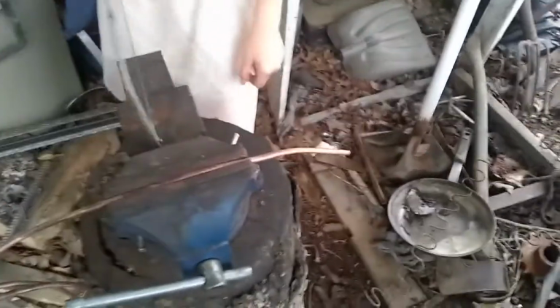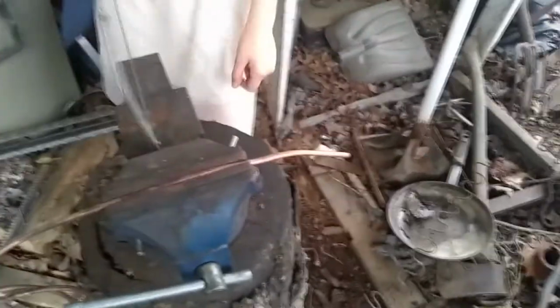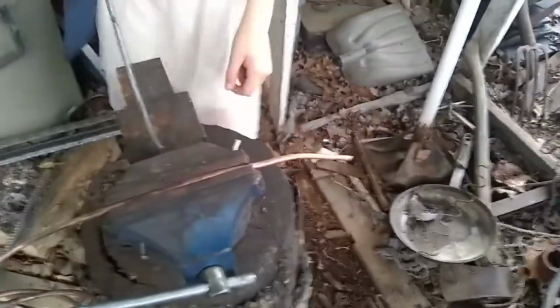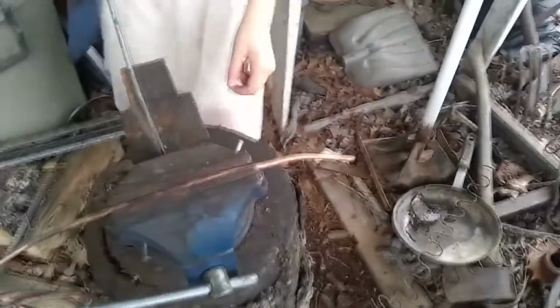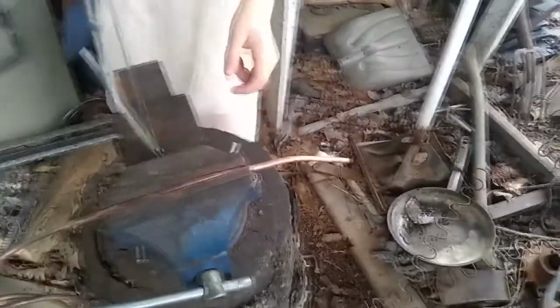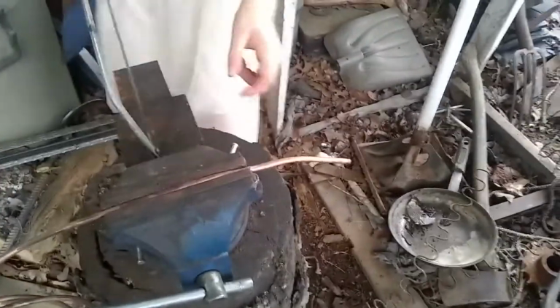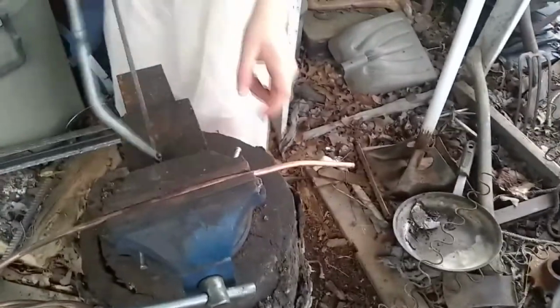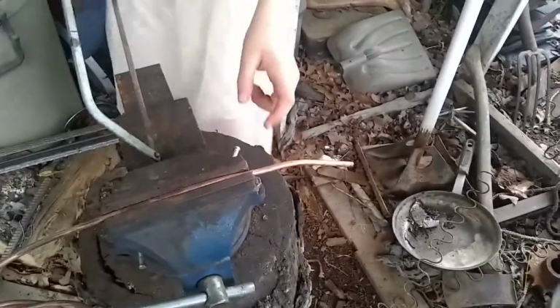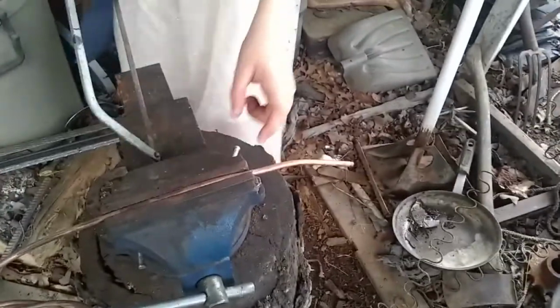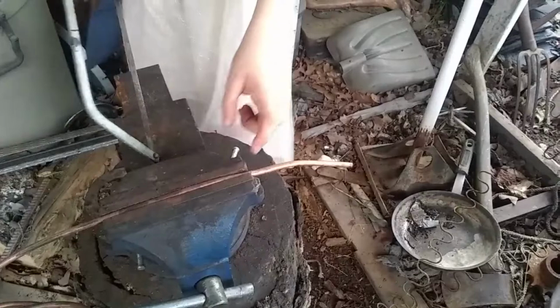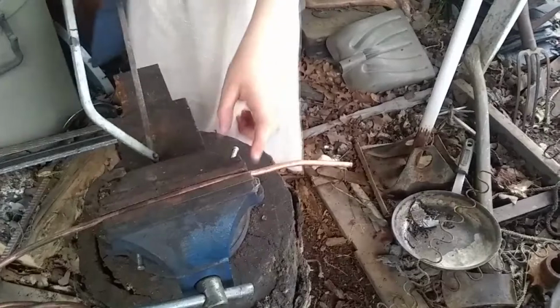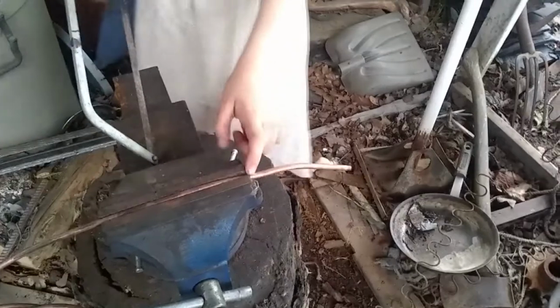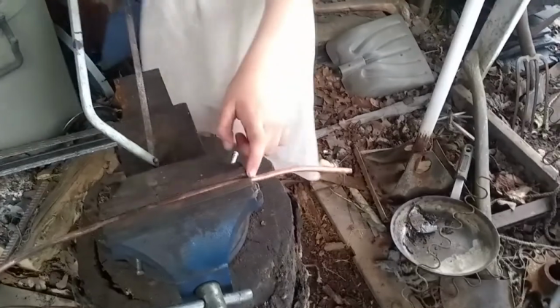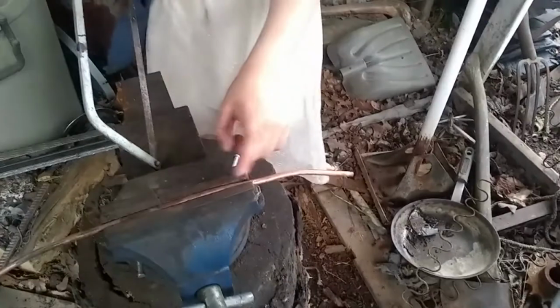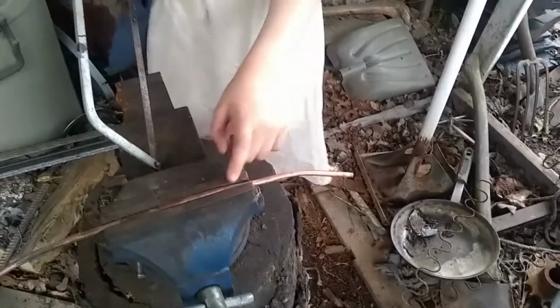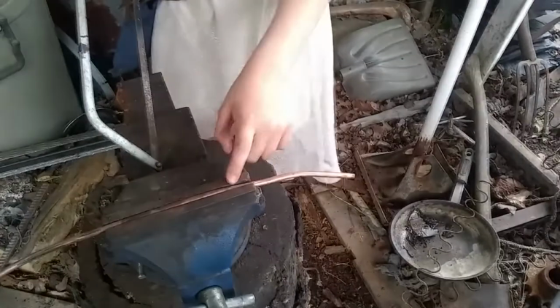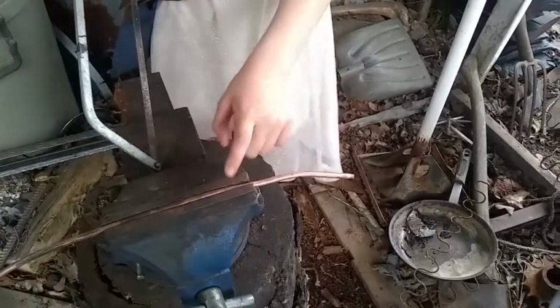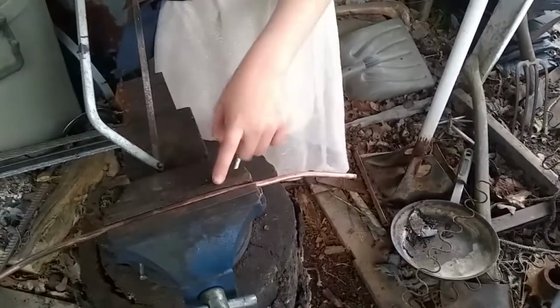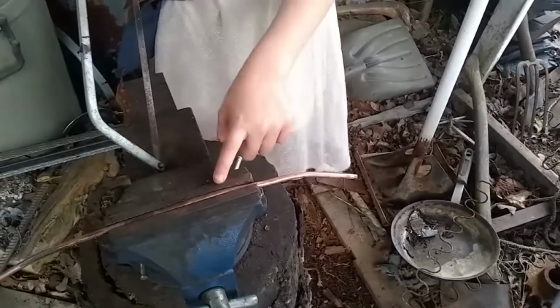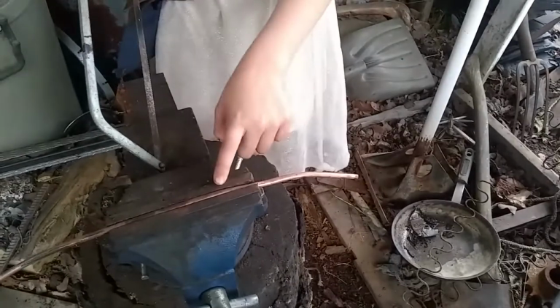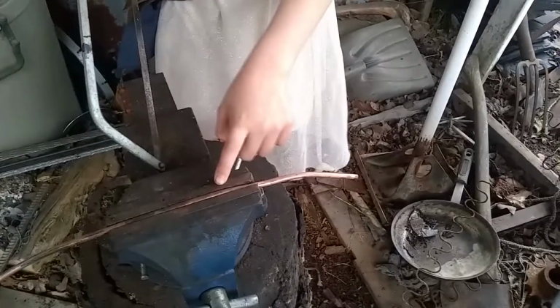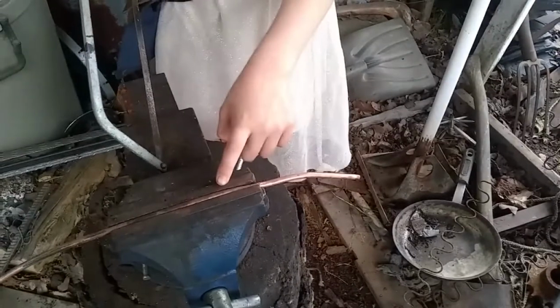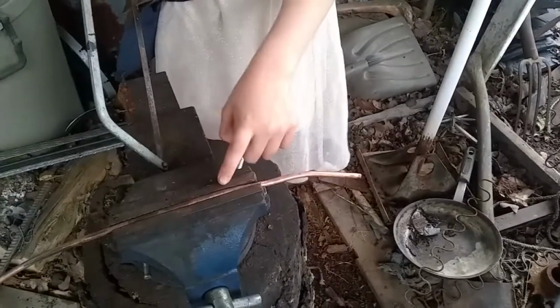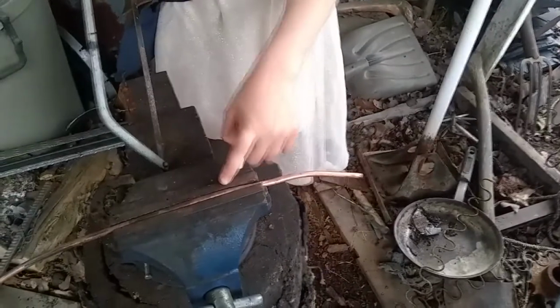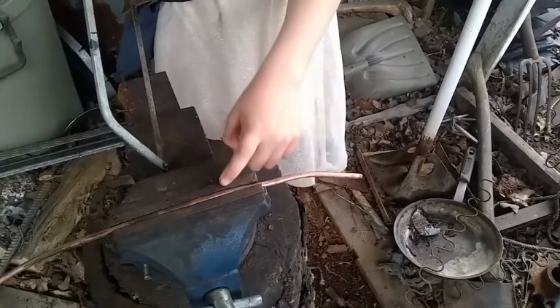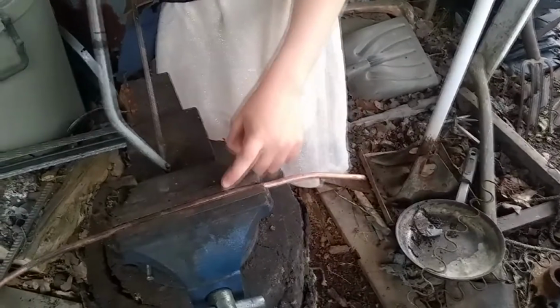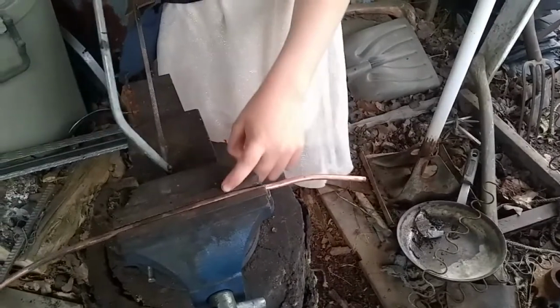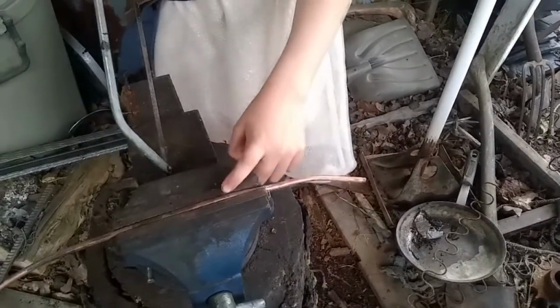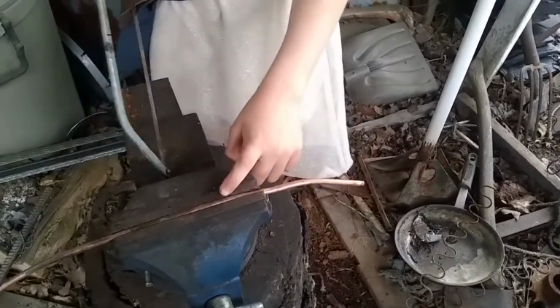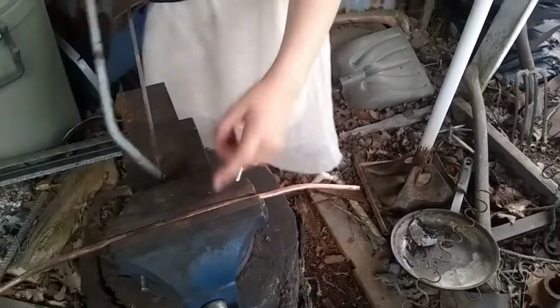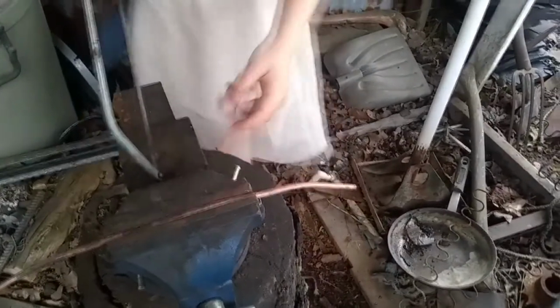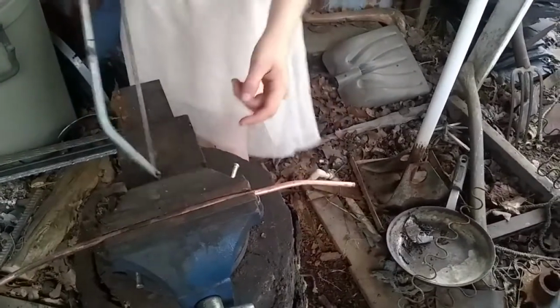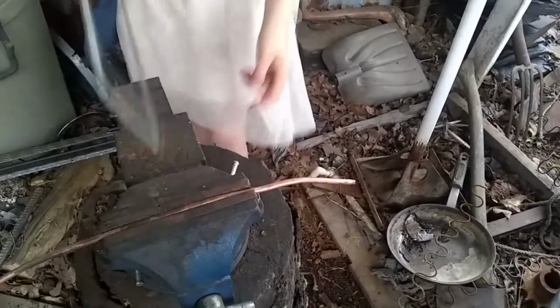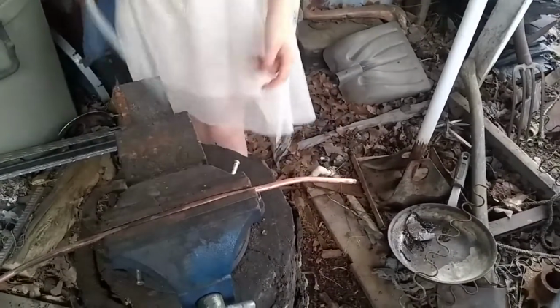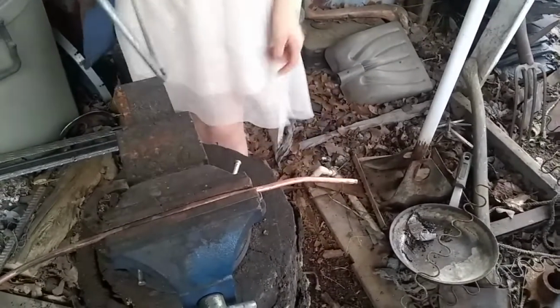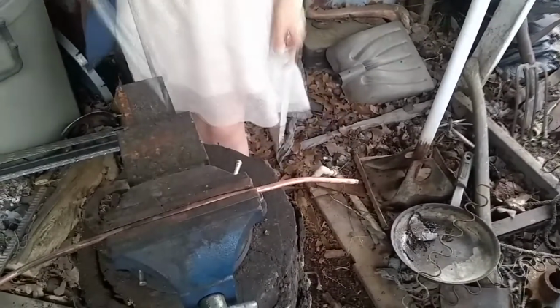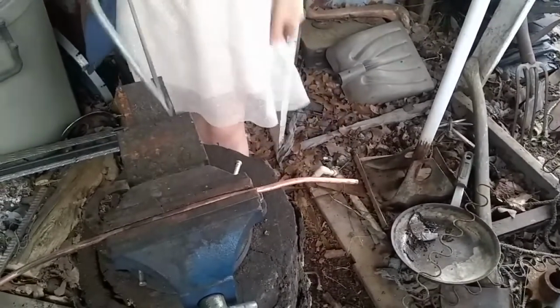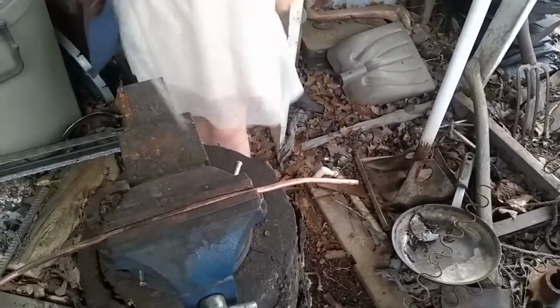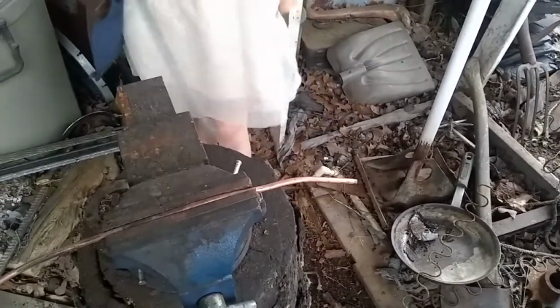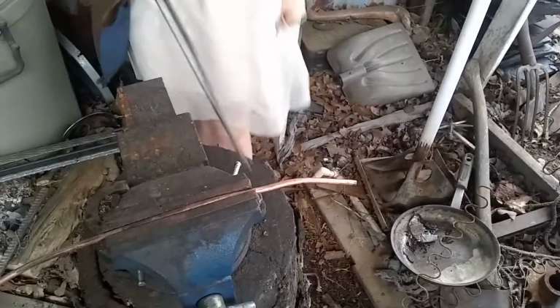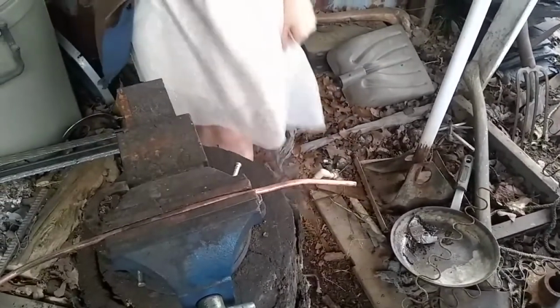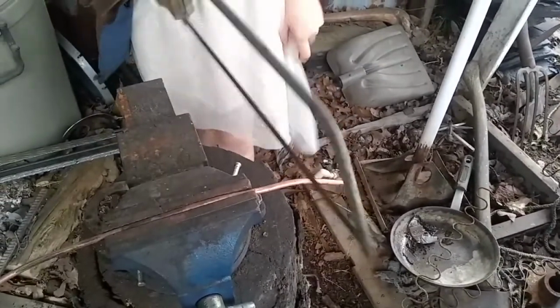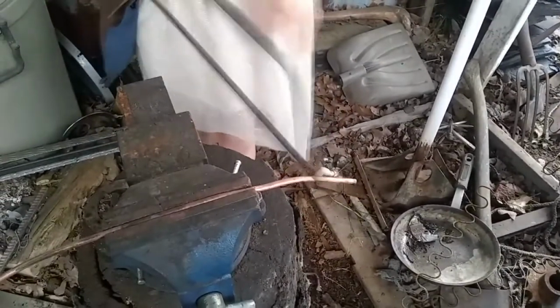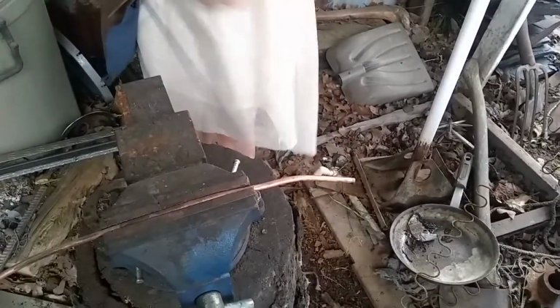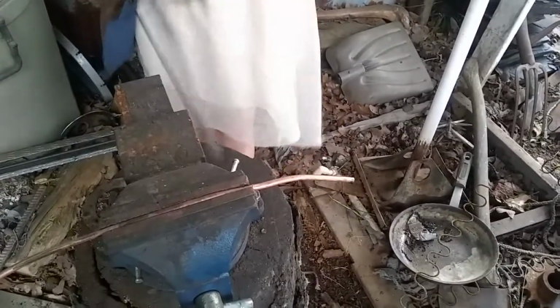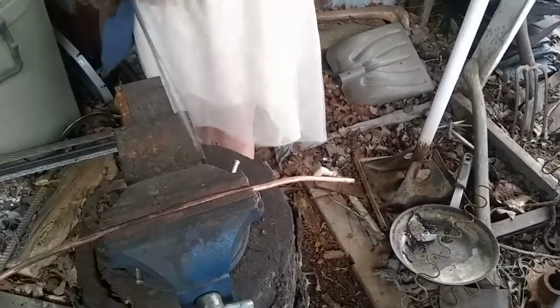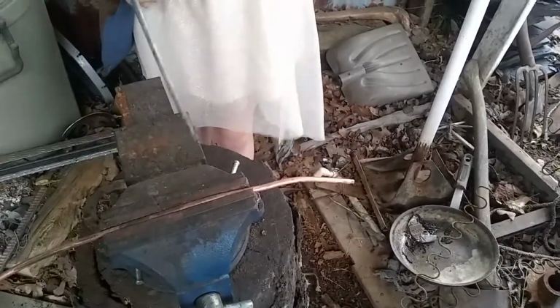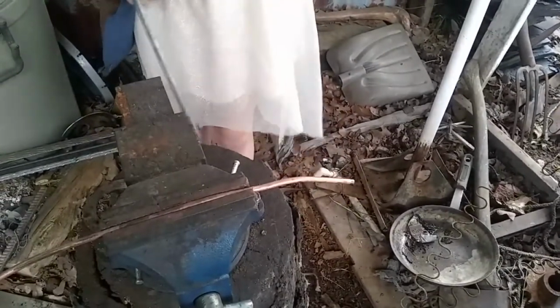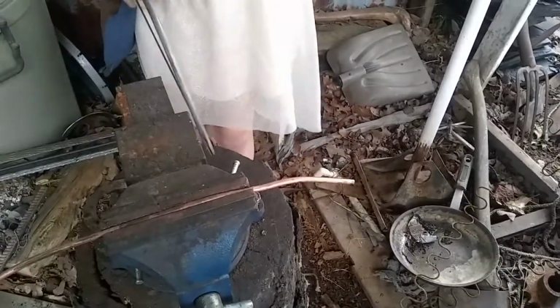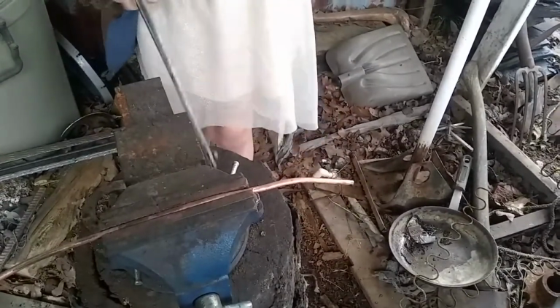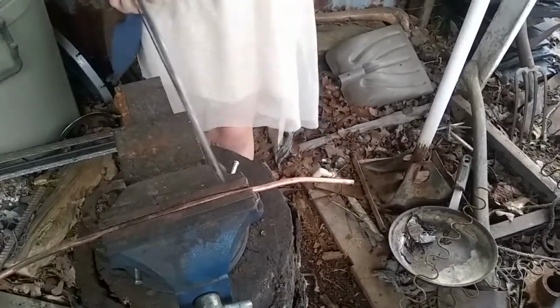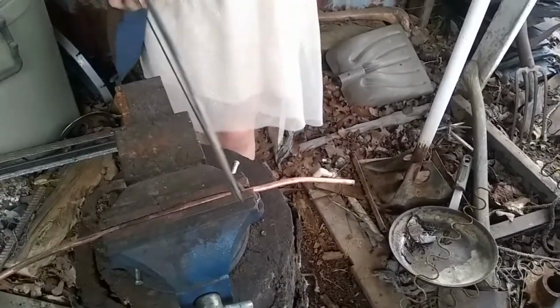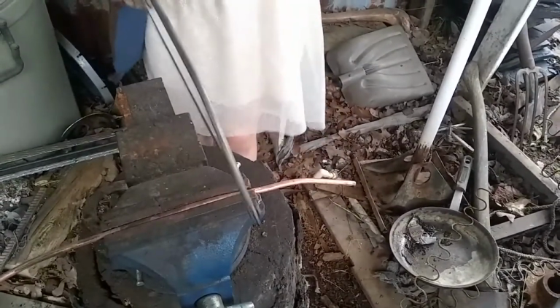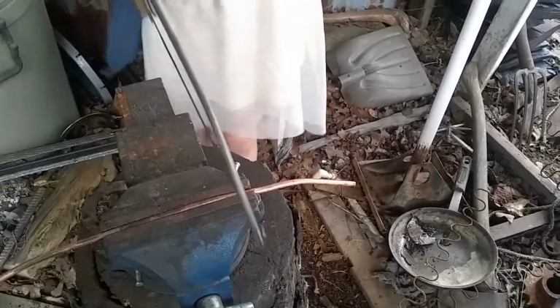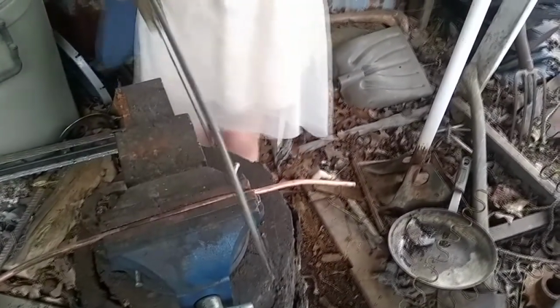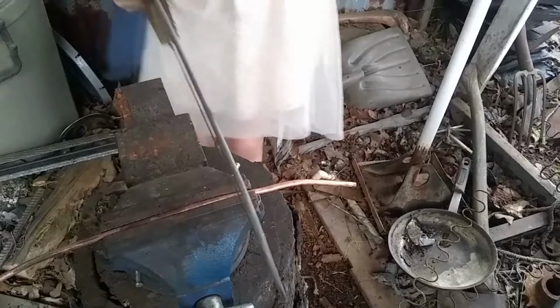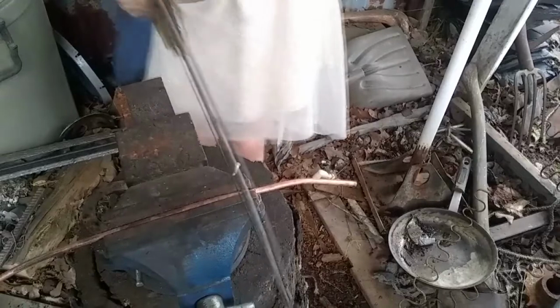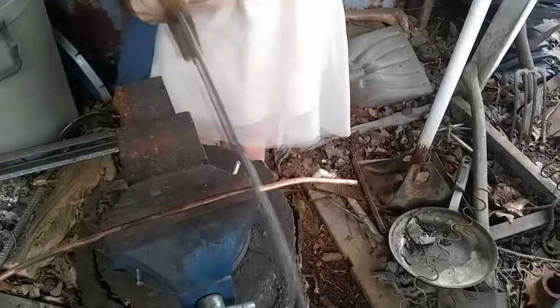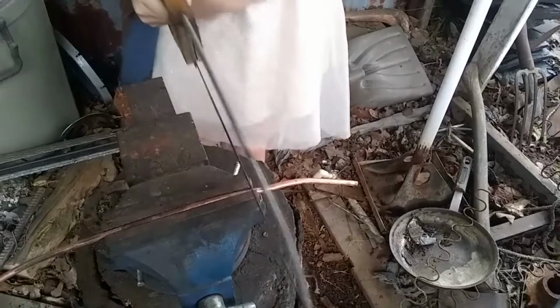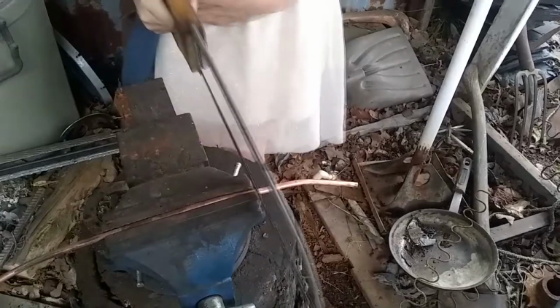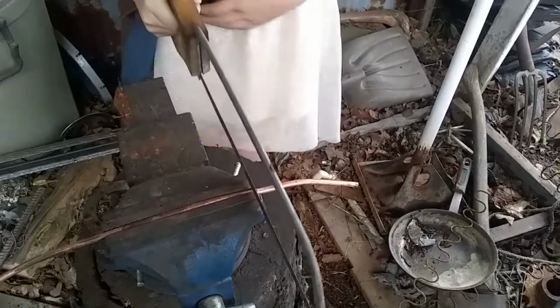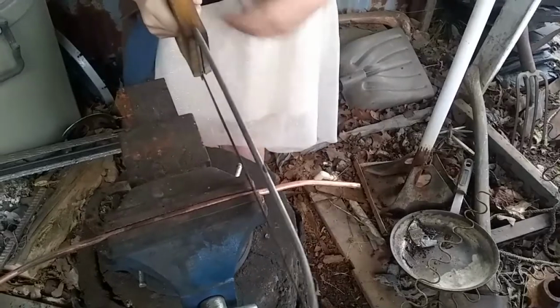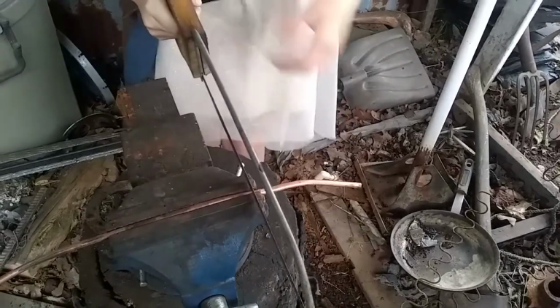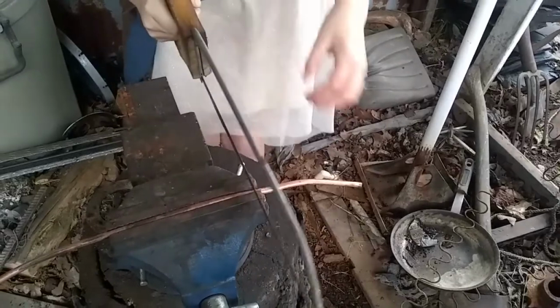I'm going to use the end of this vise for a guide while I move the hacksaw back and forth across the pipe.